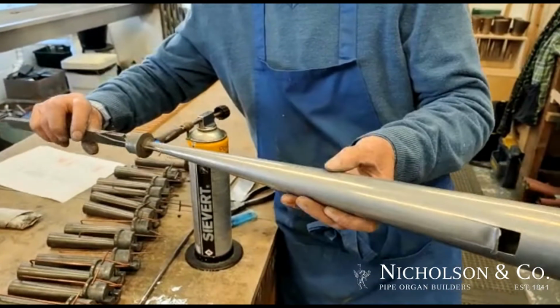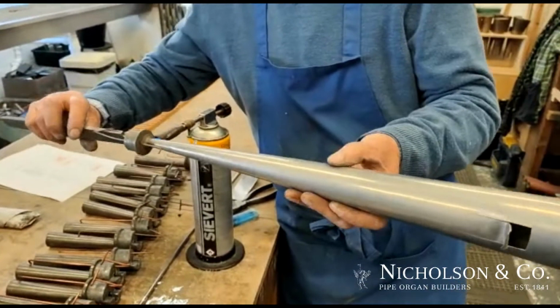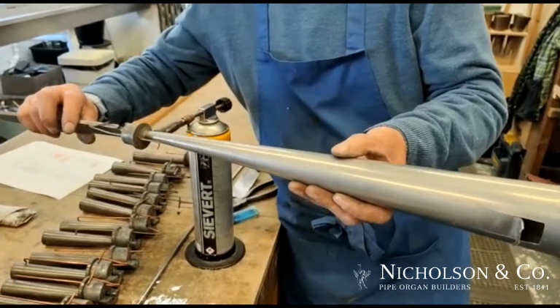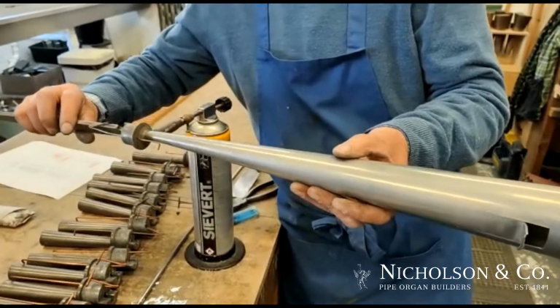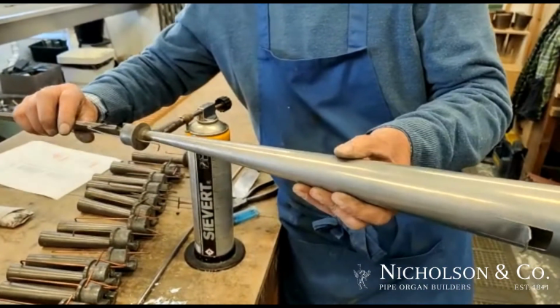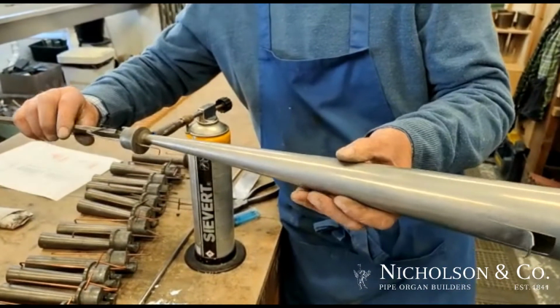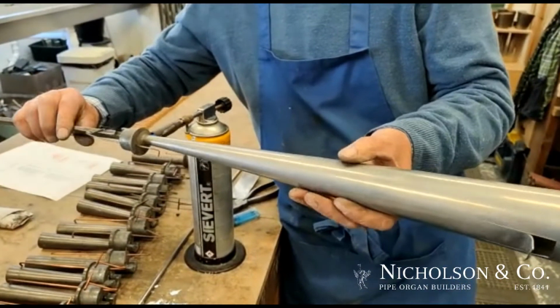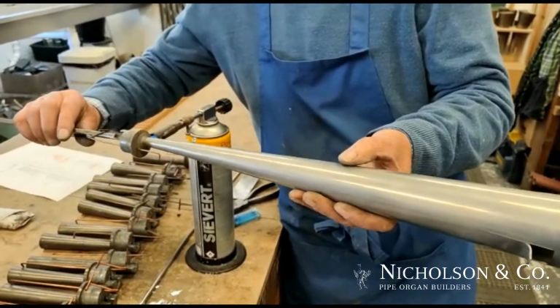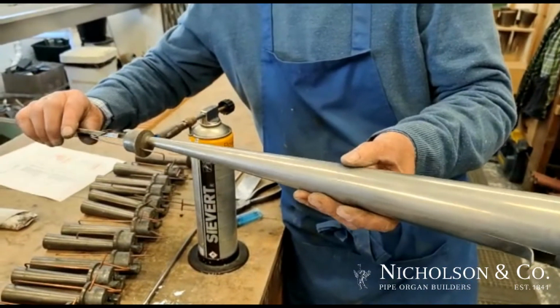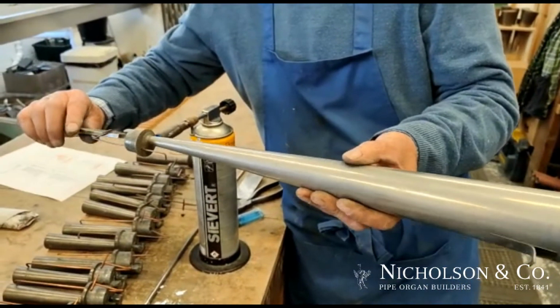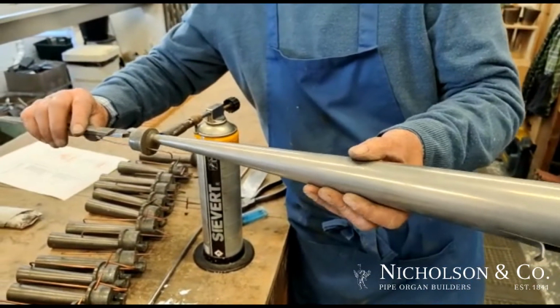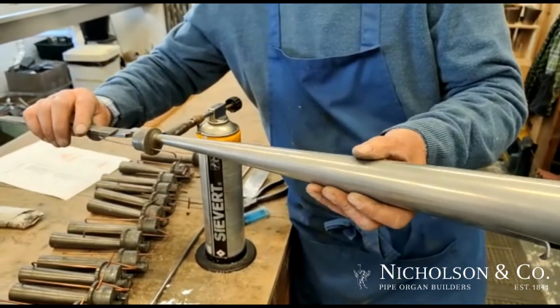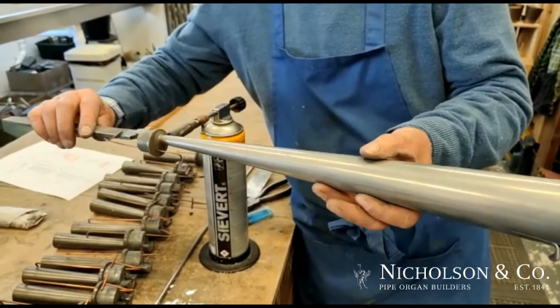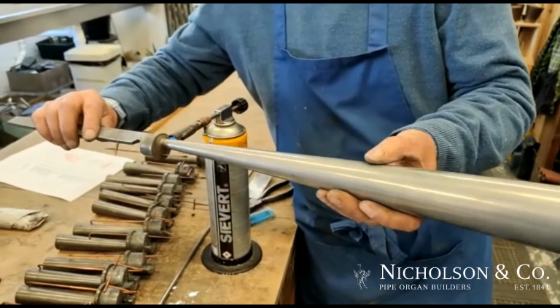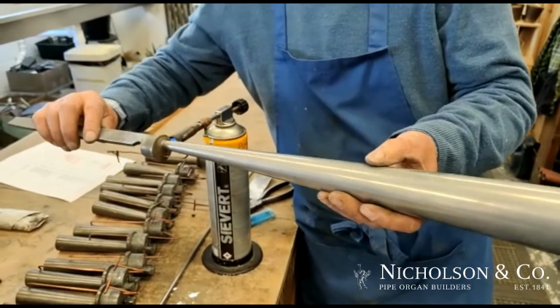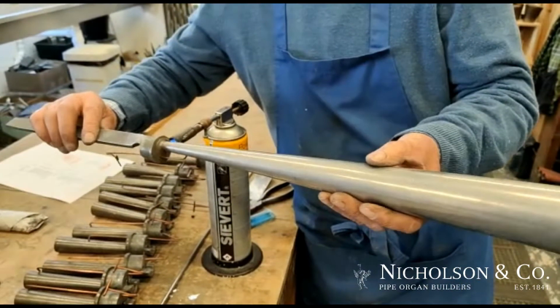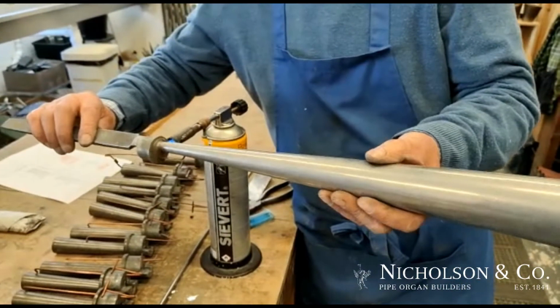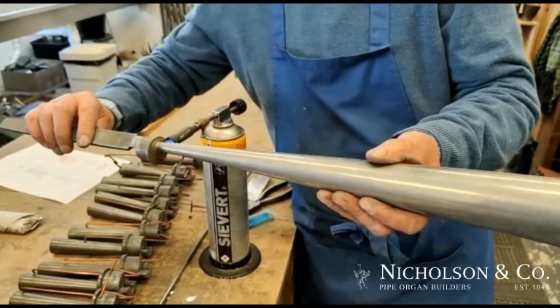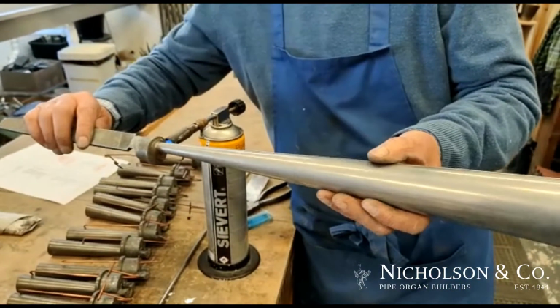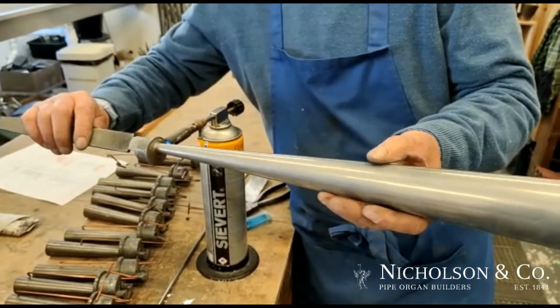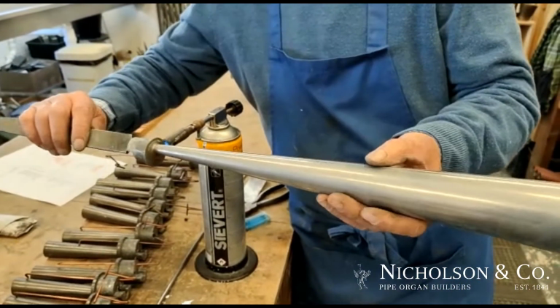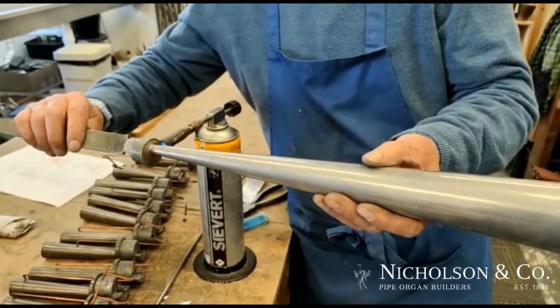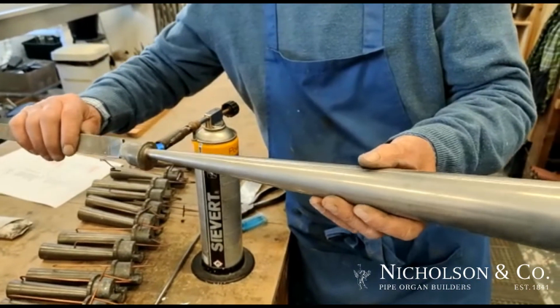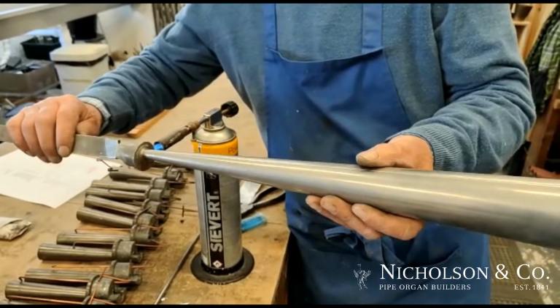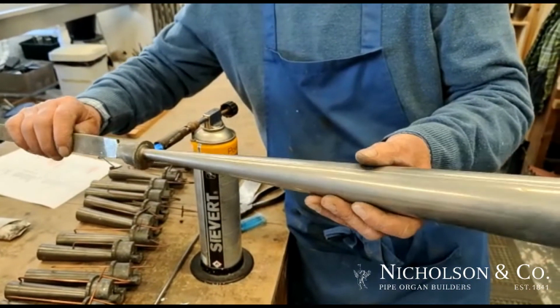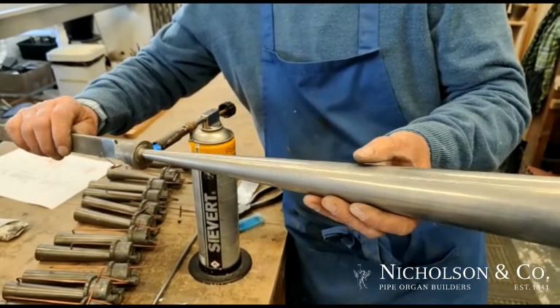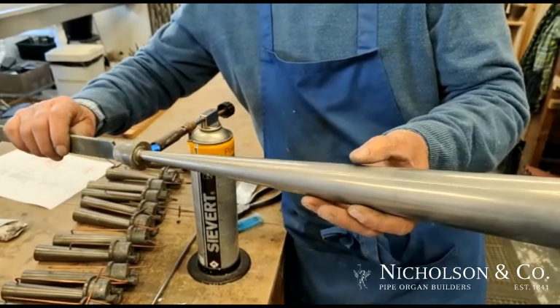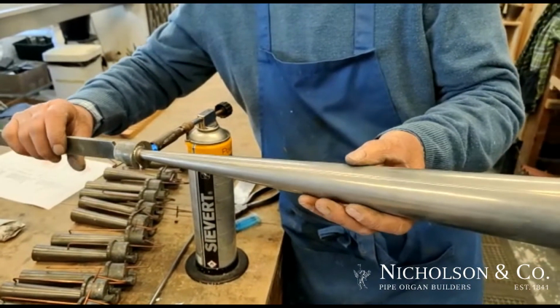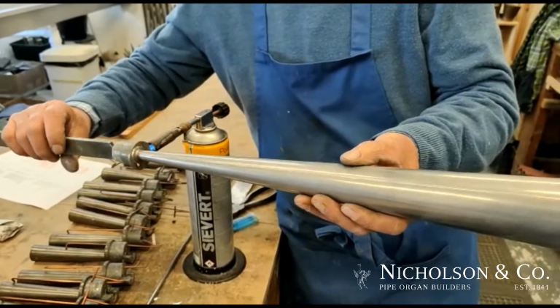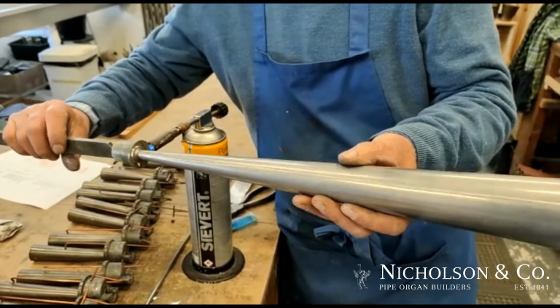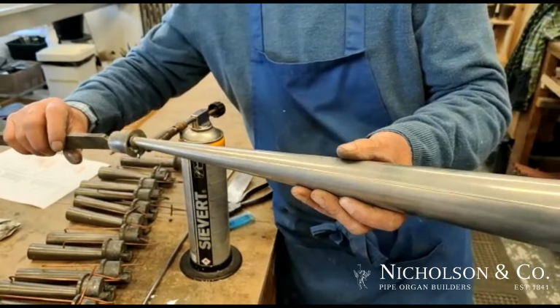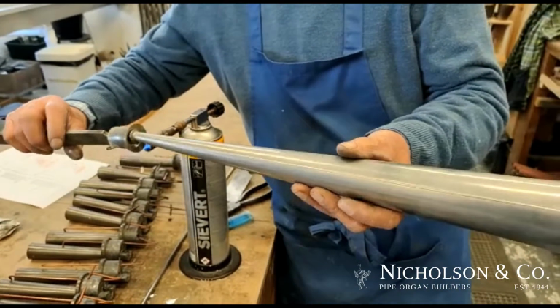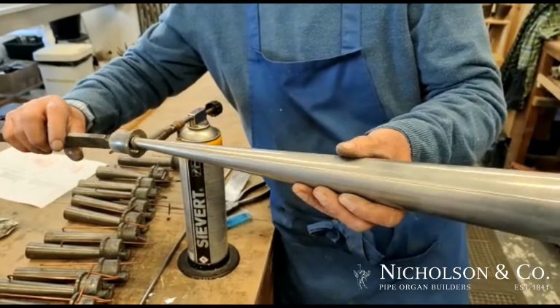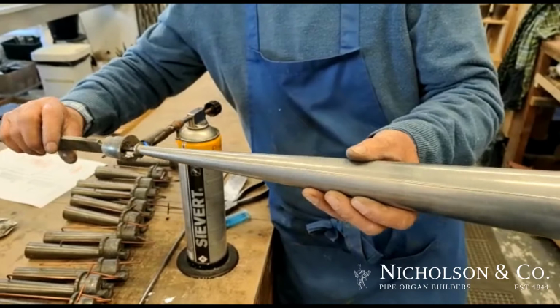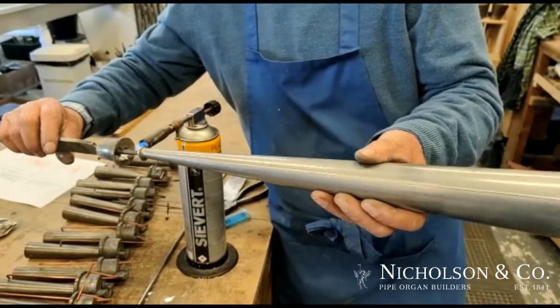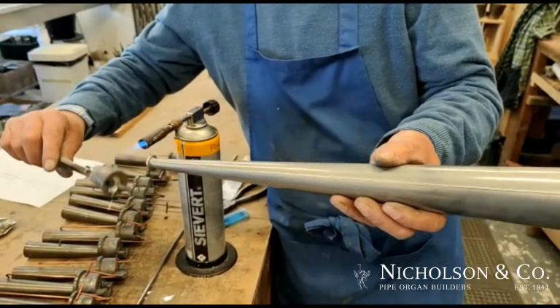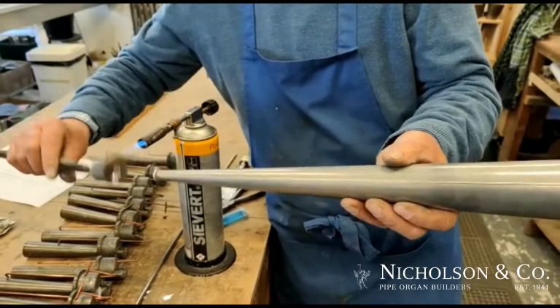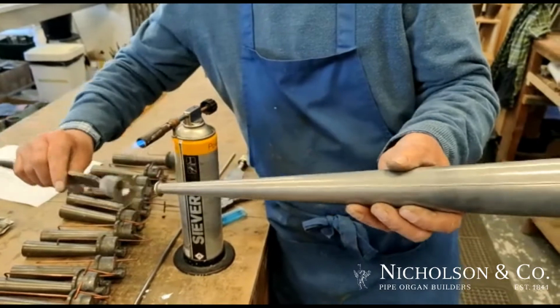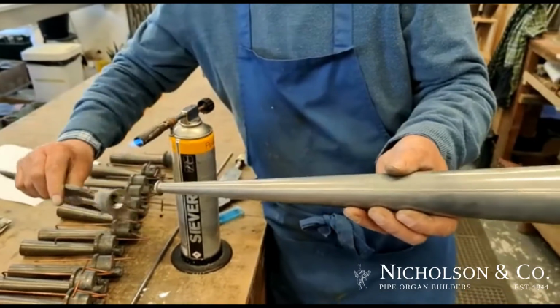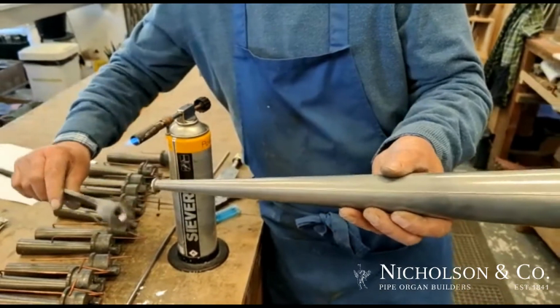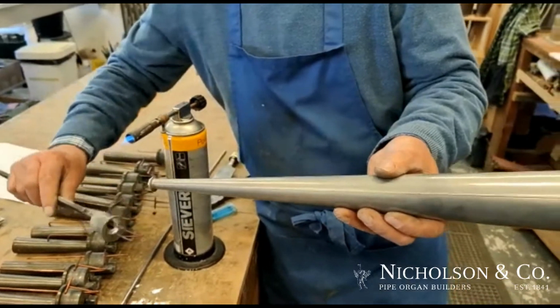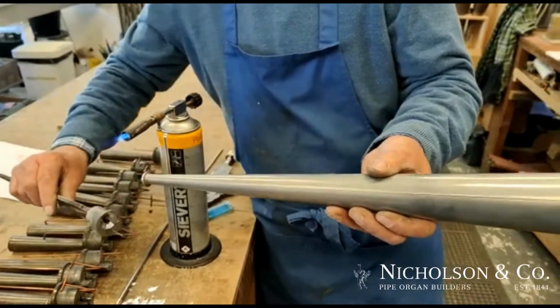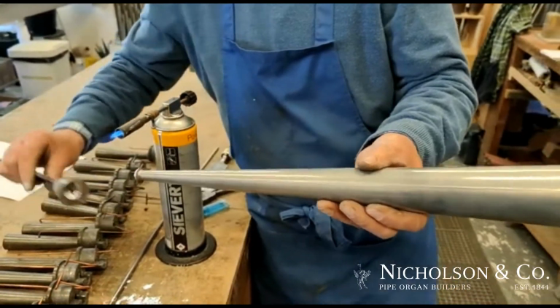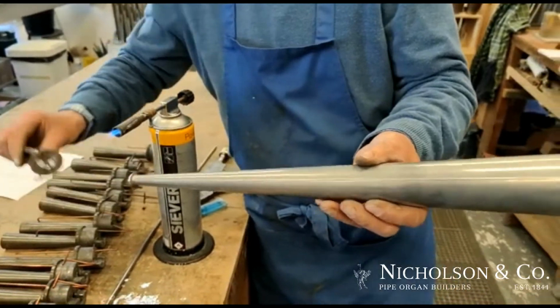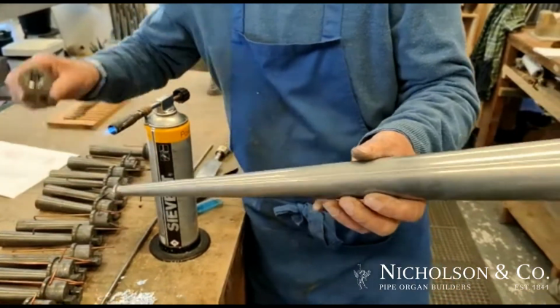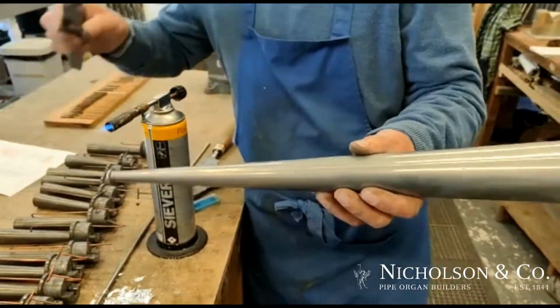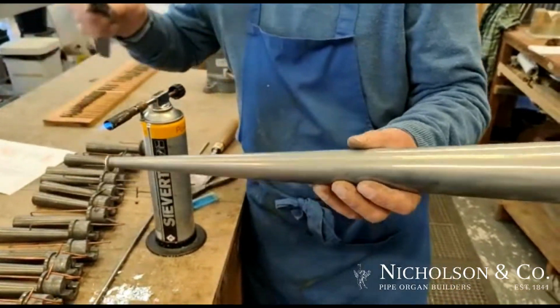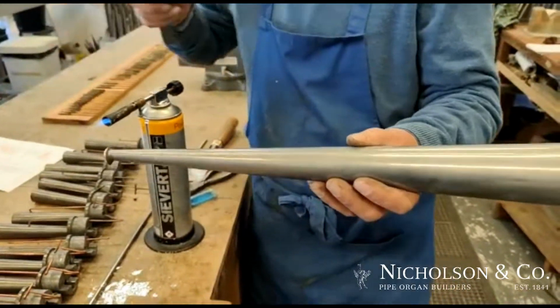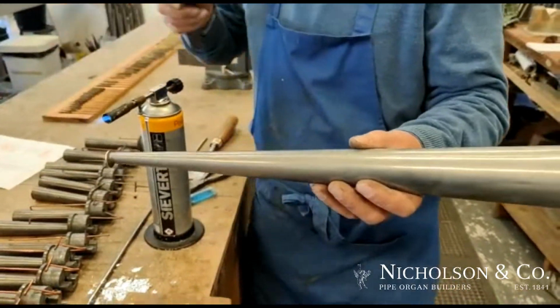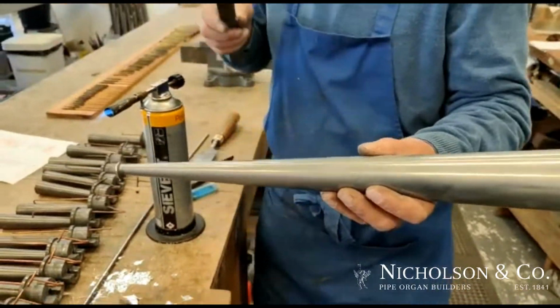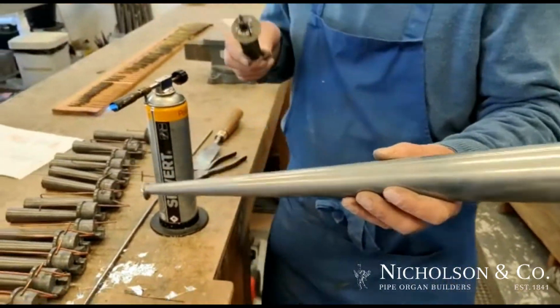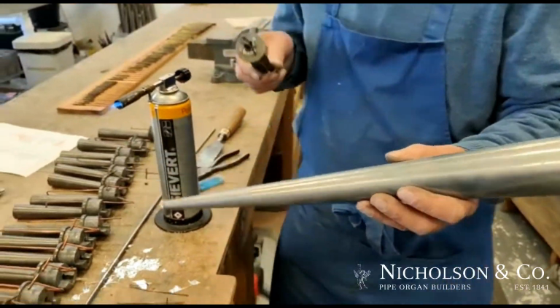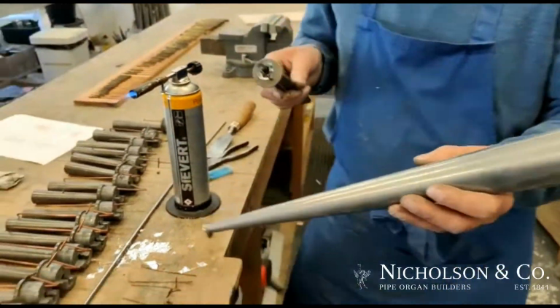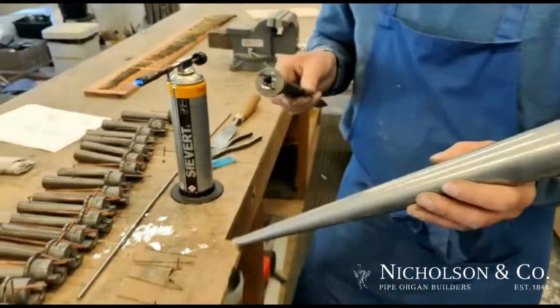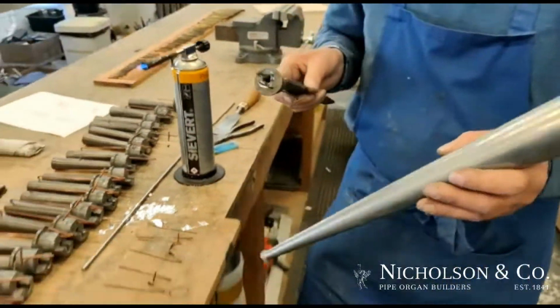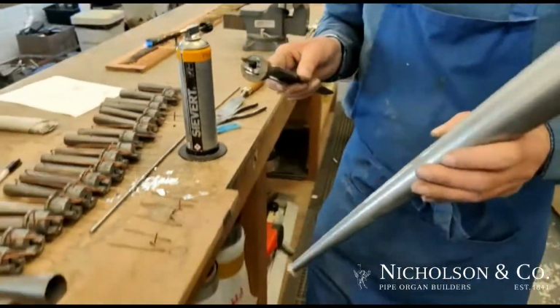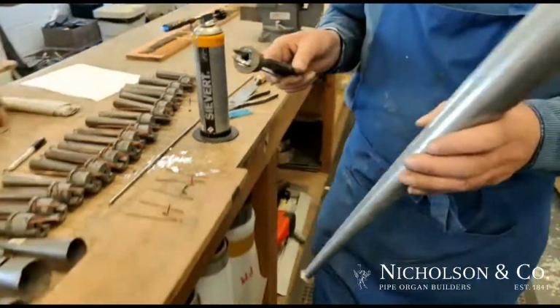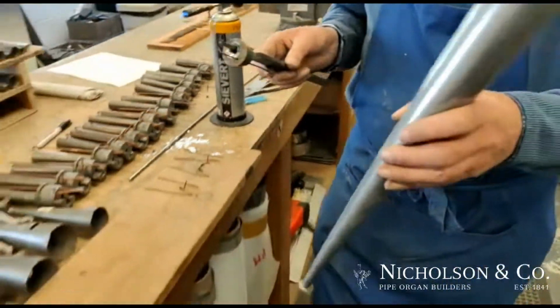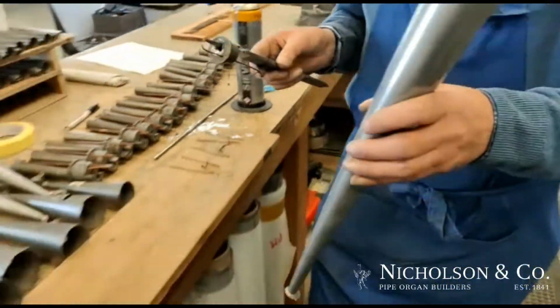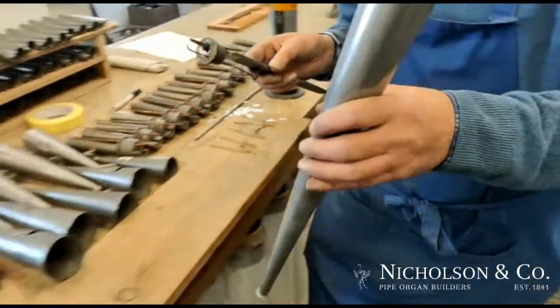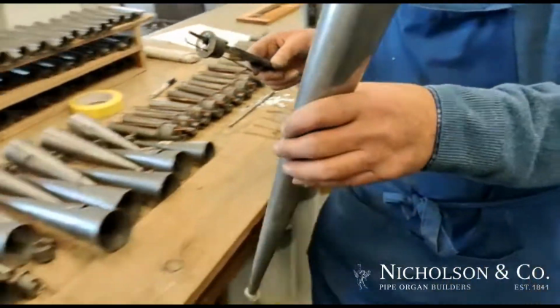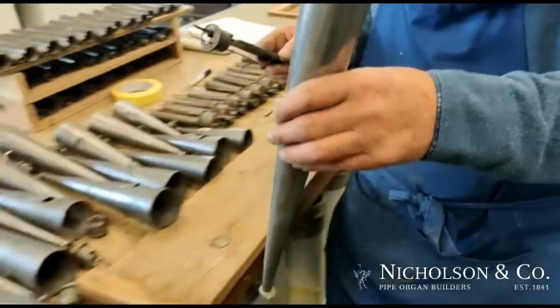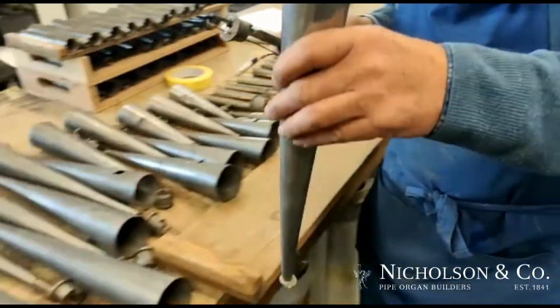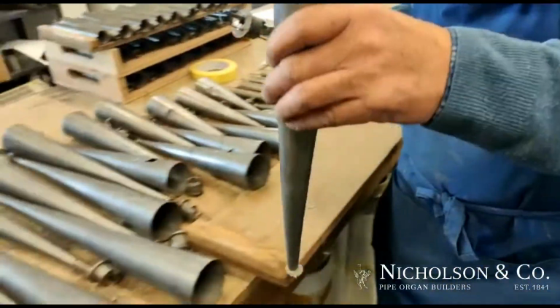So we heat up the block, solder melts, and there we go — the resonator comes off.